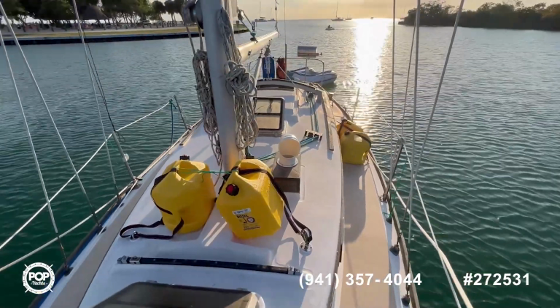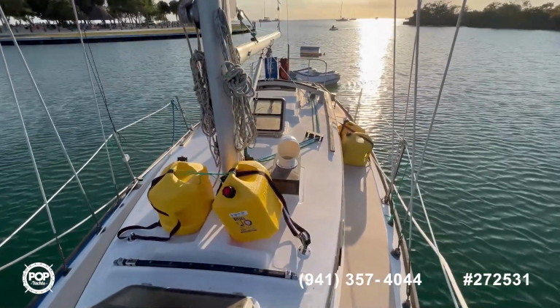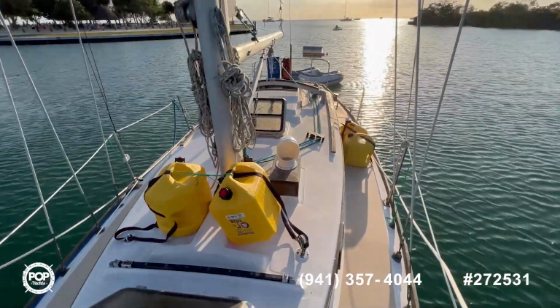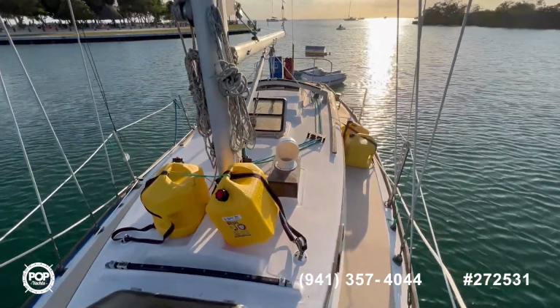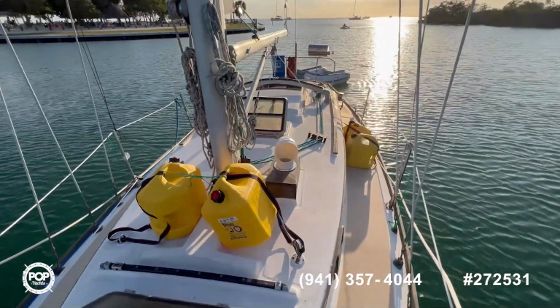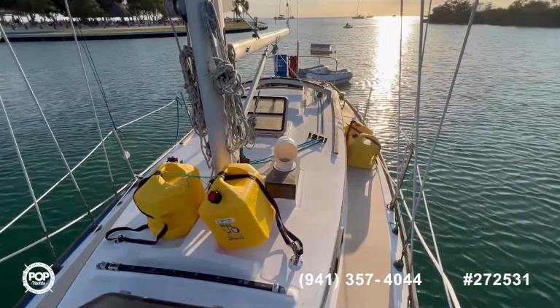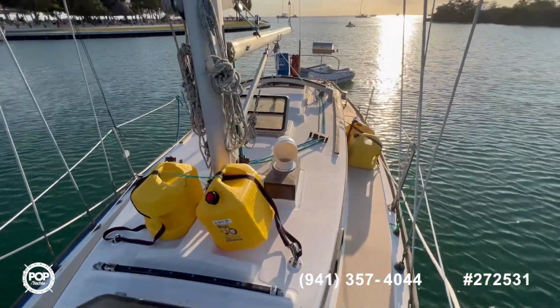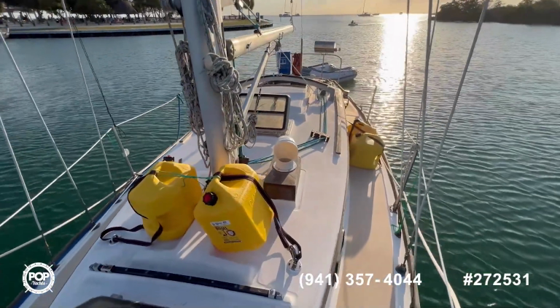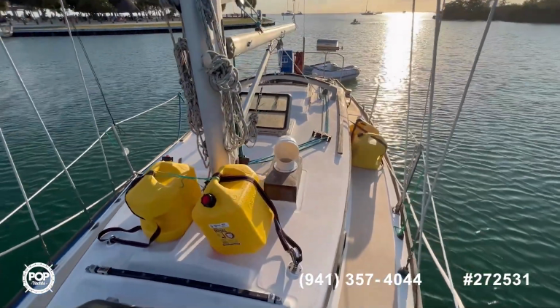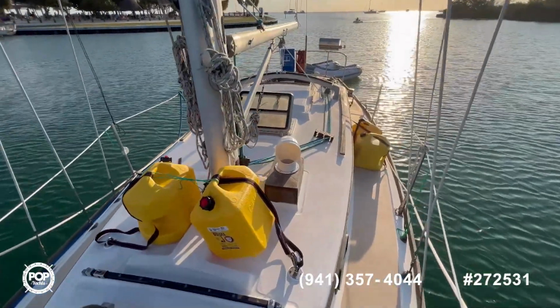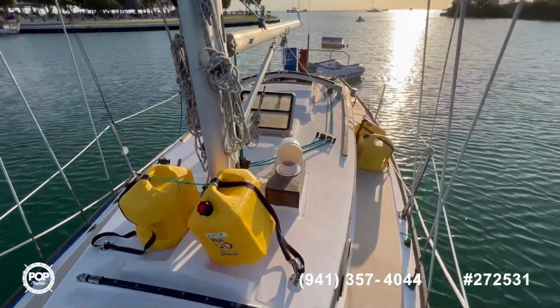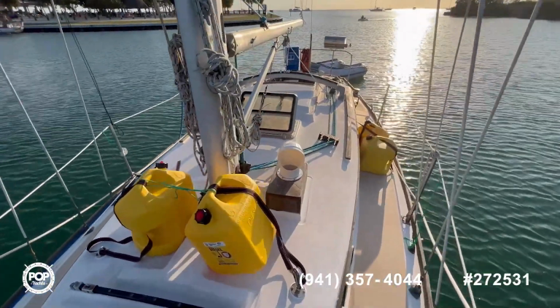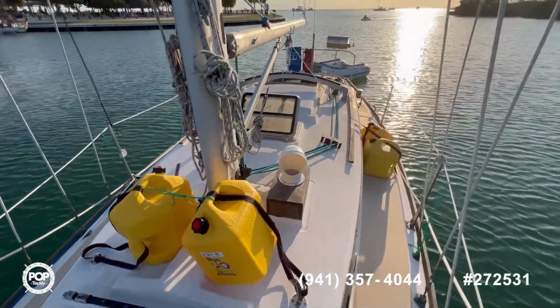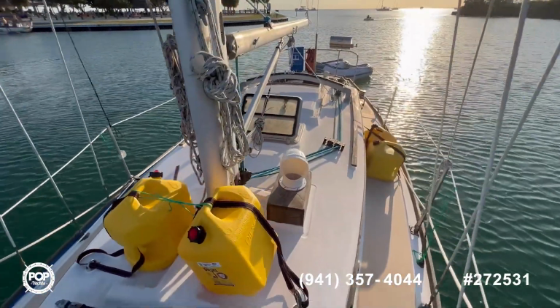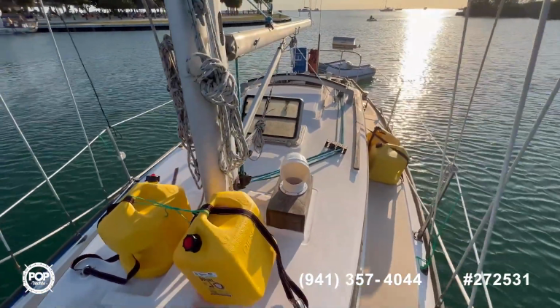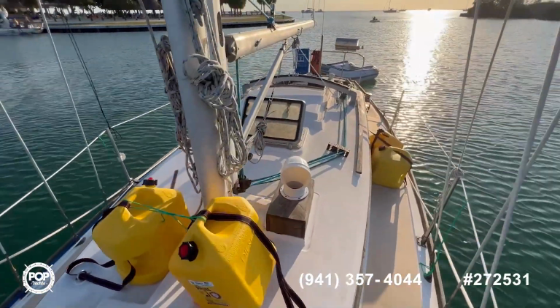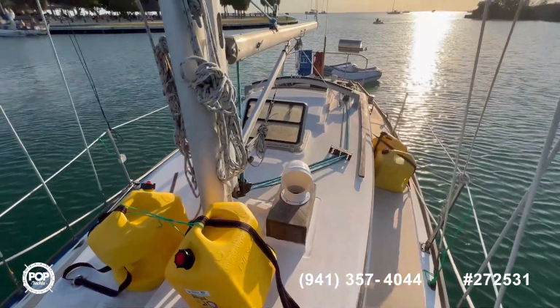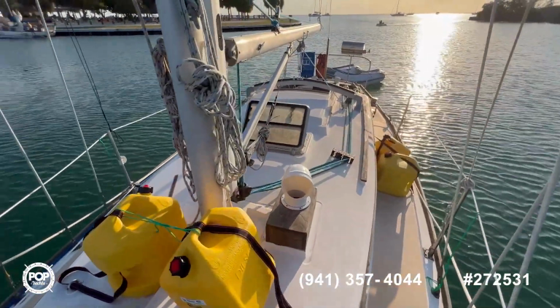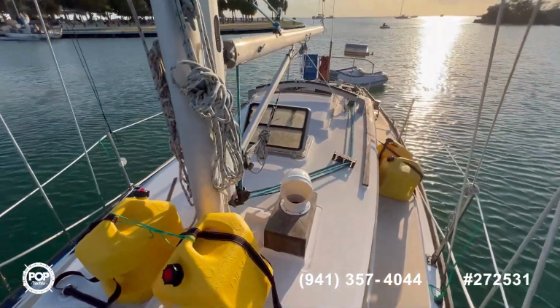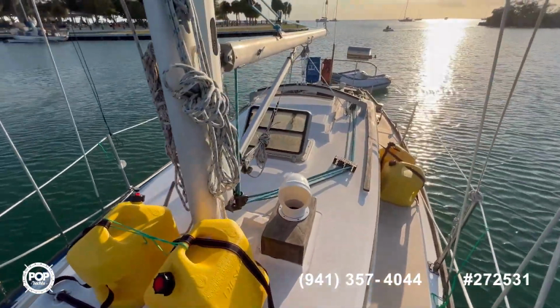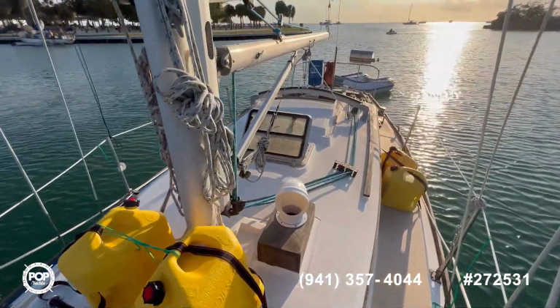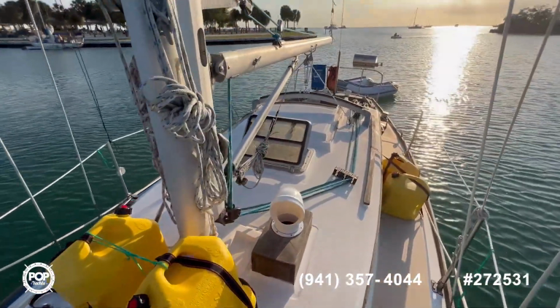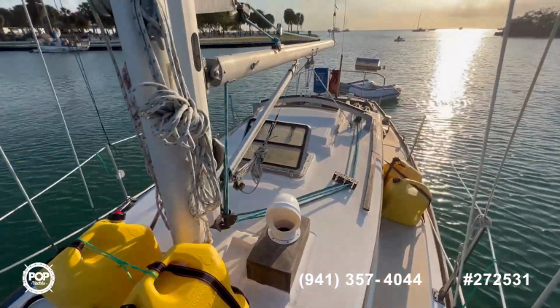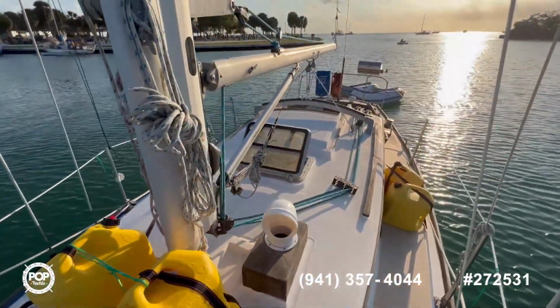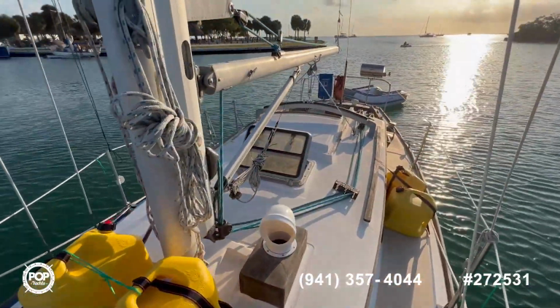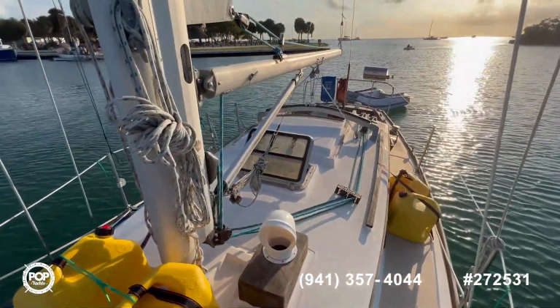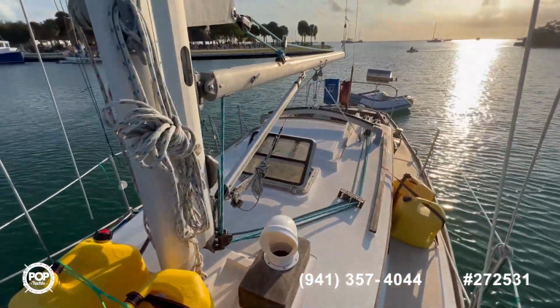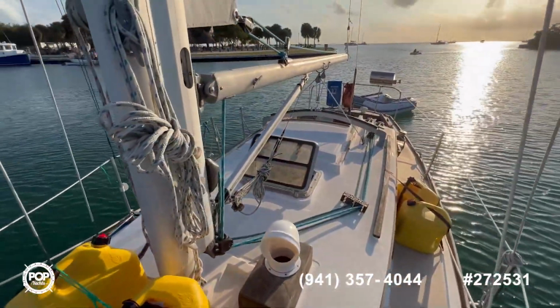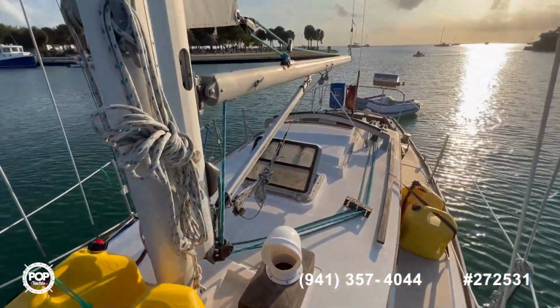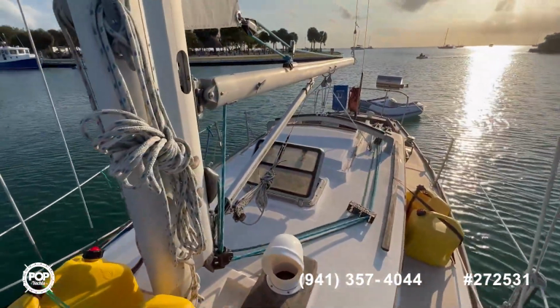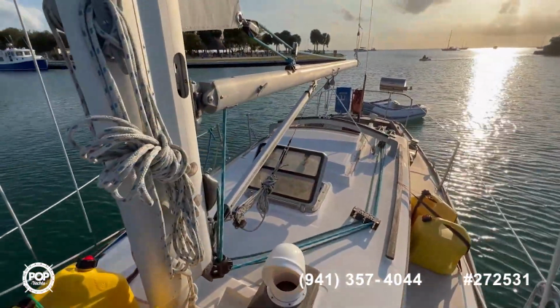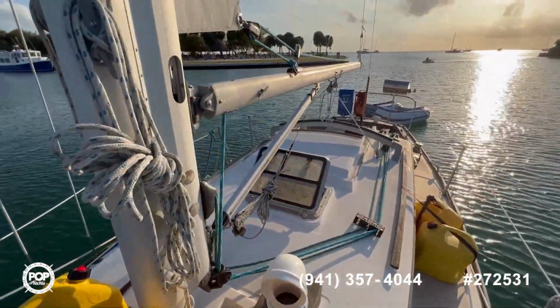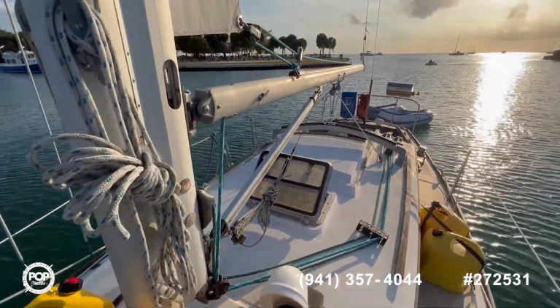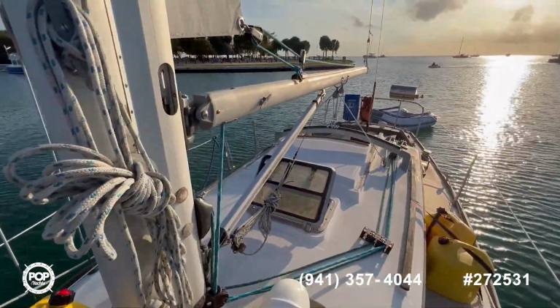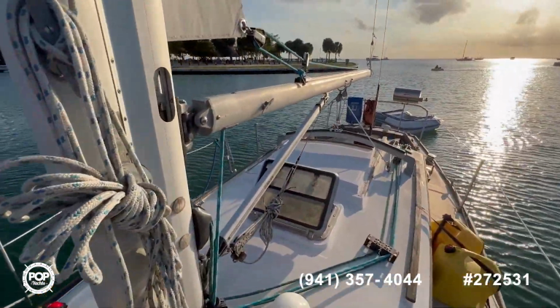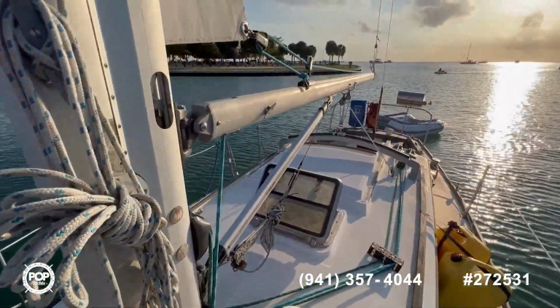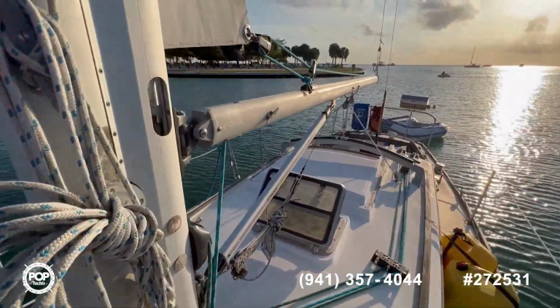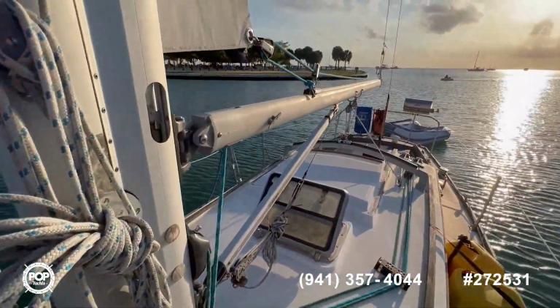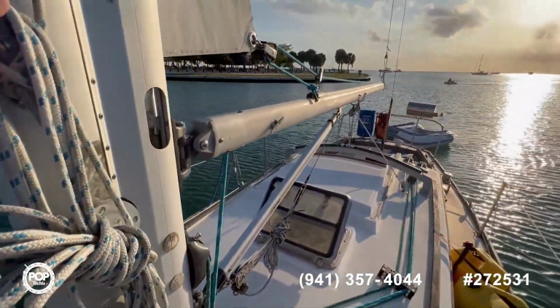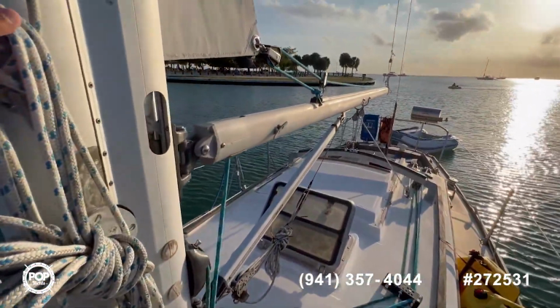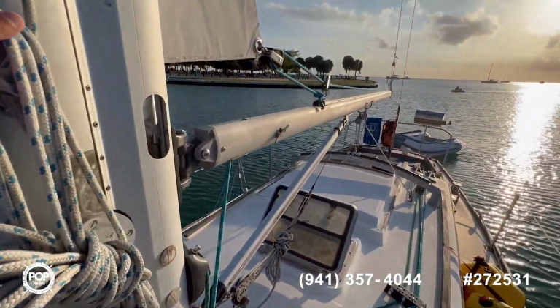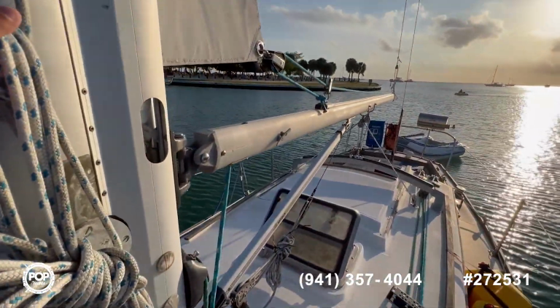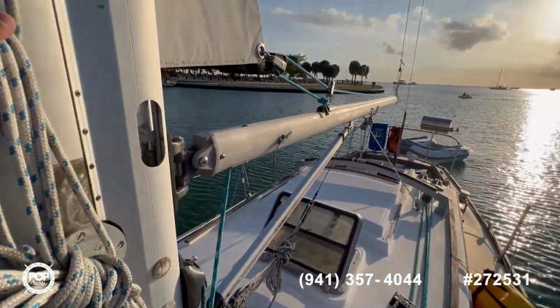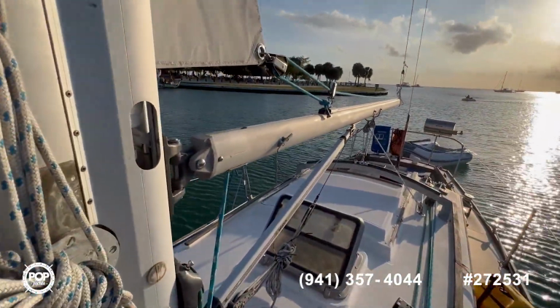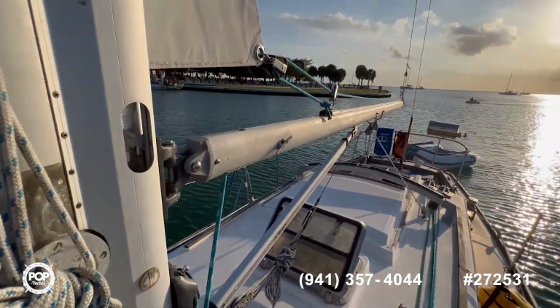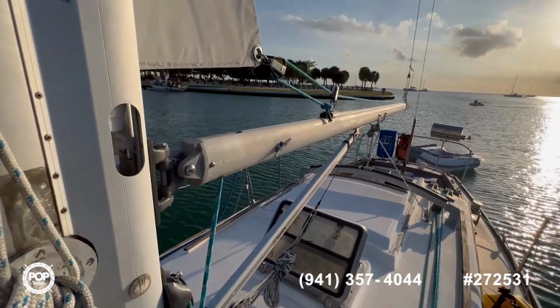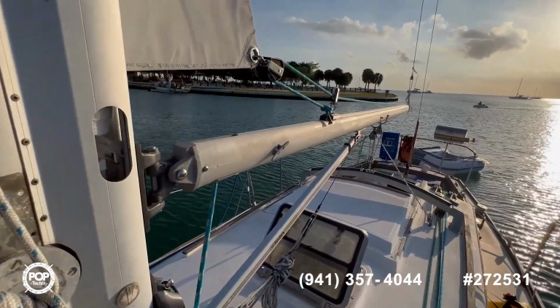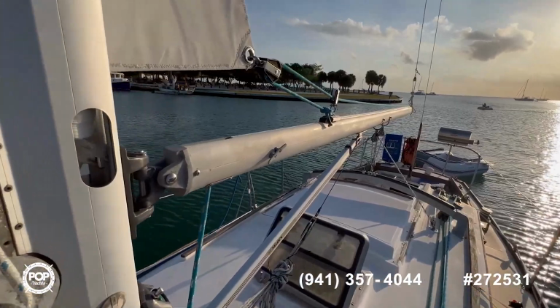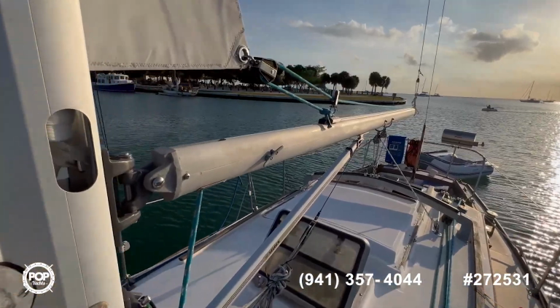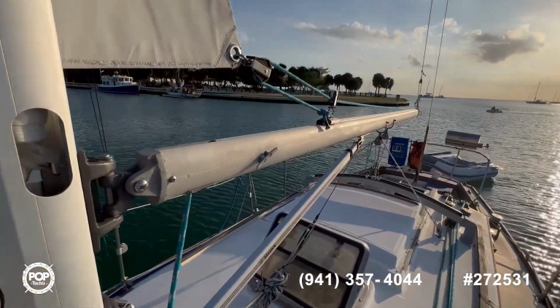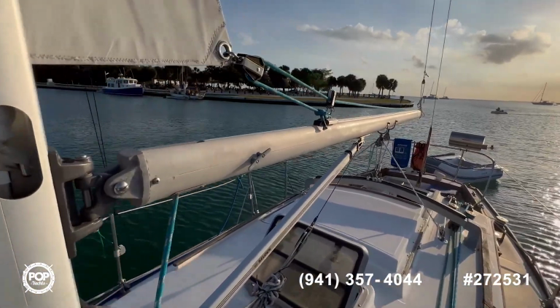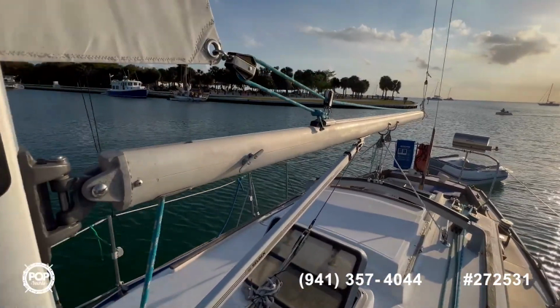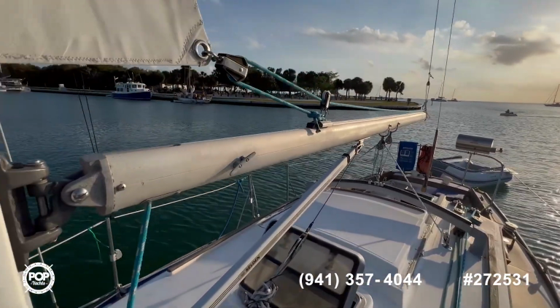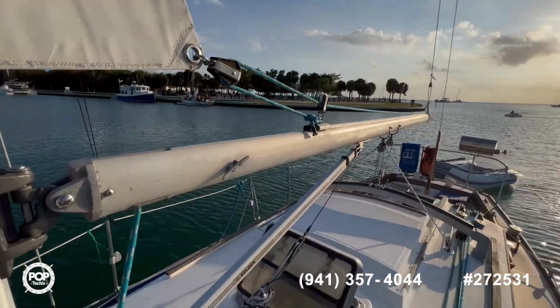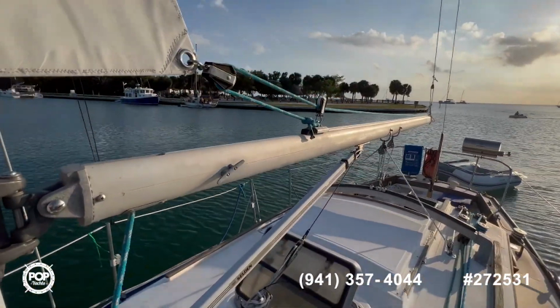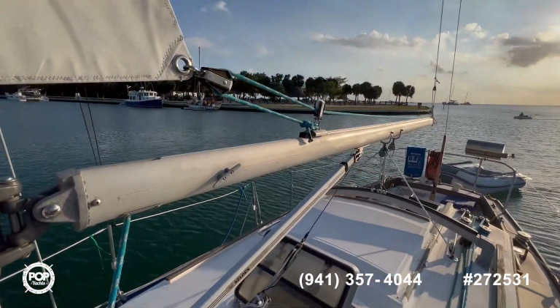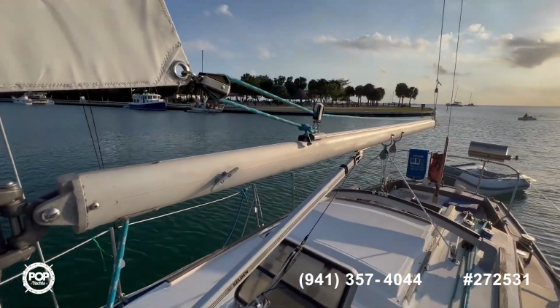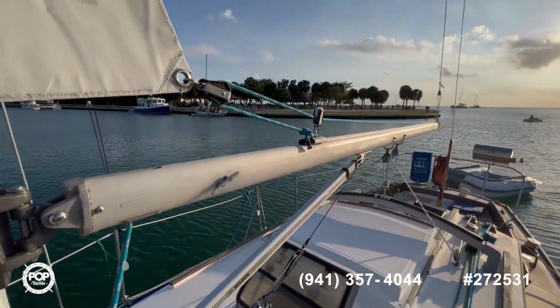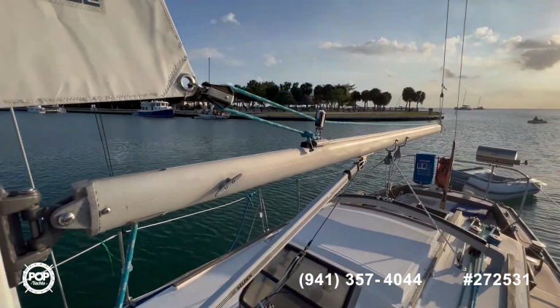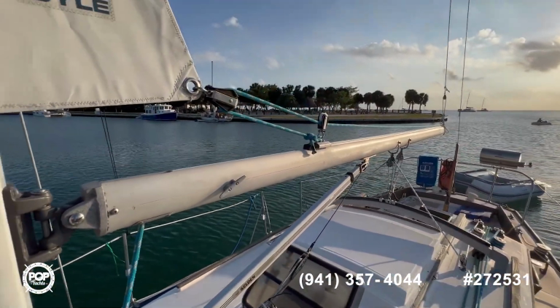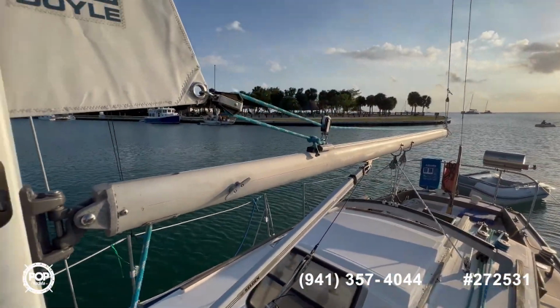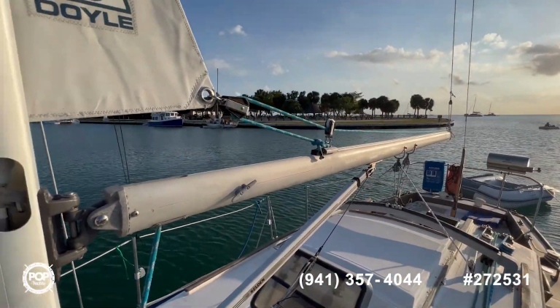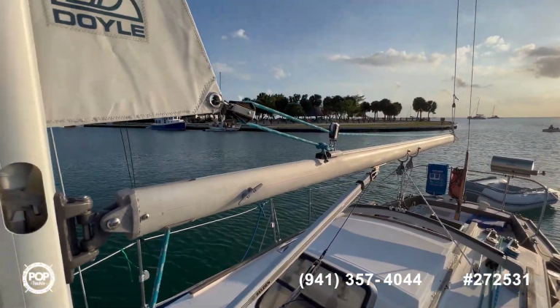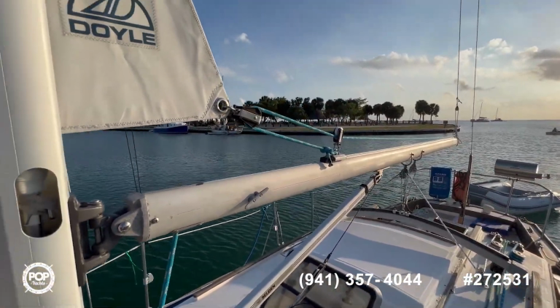Easy to store stuff on top of the bow. You can see the condition of all the rigging is in excellent shape.